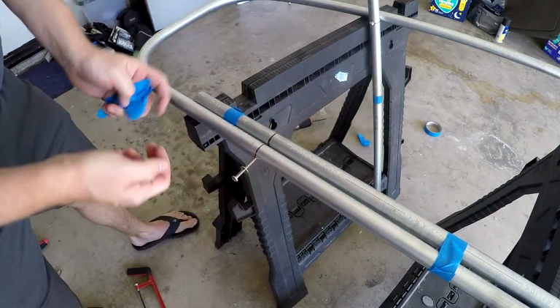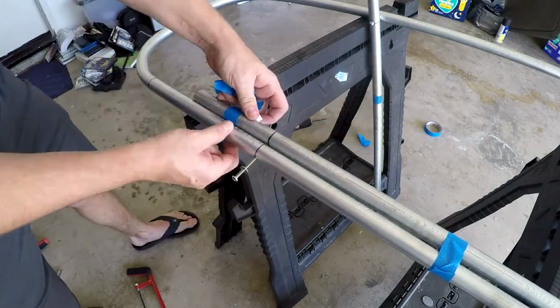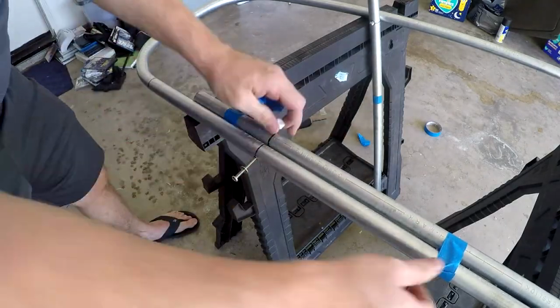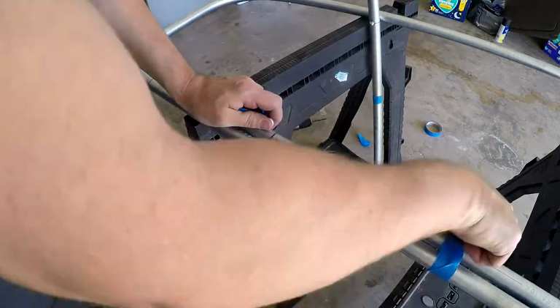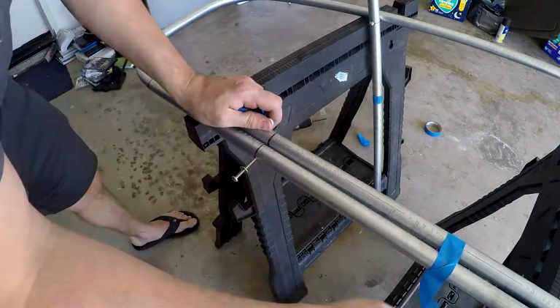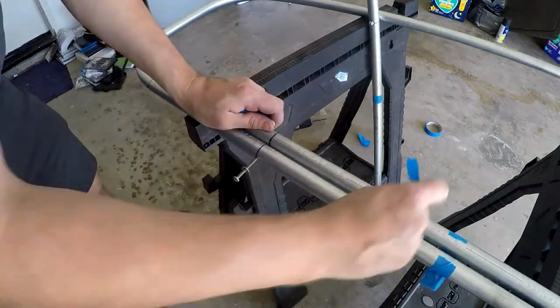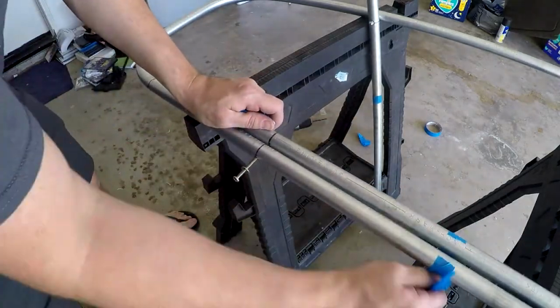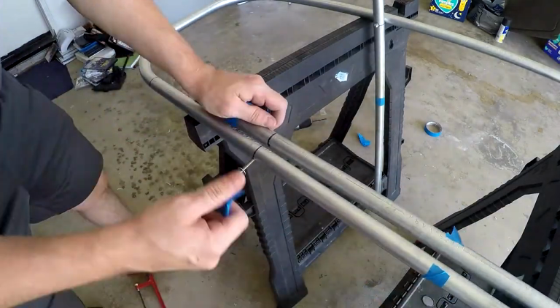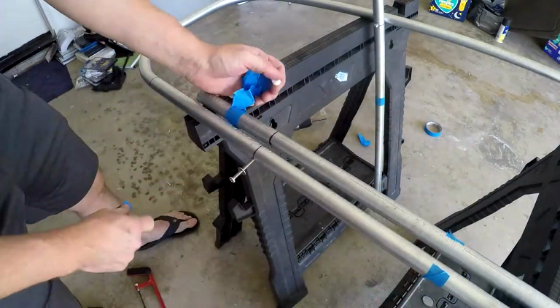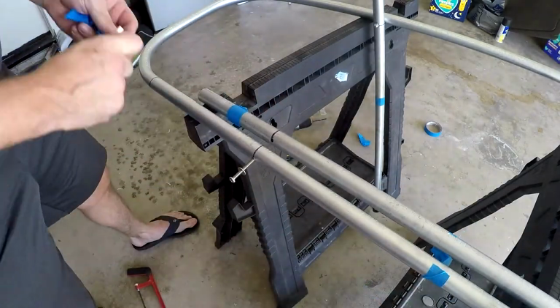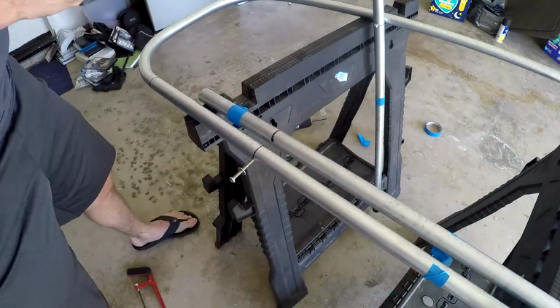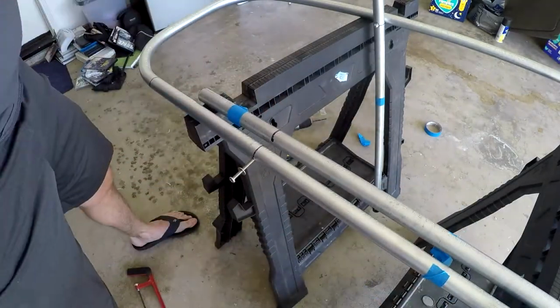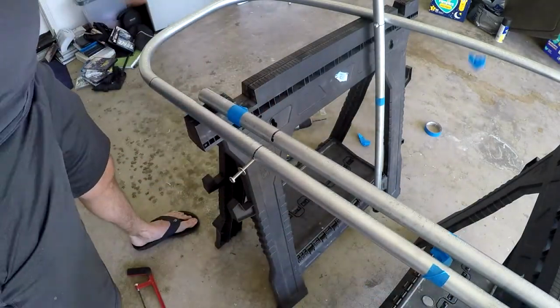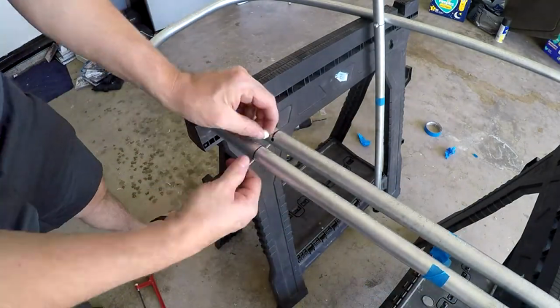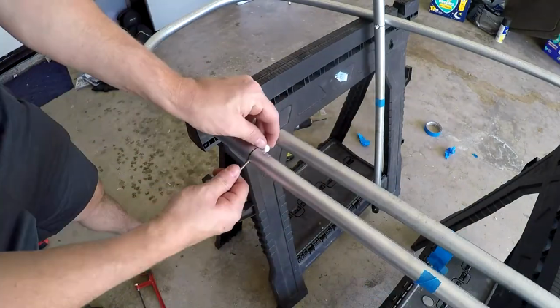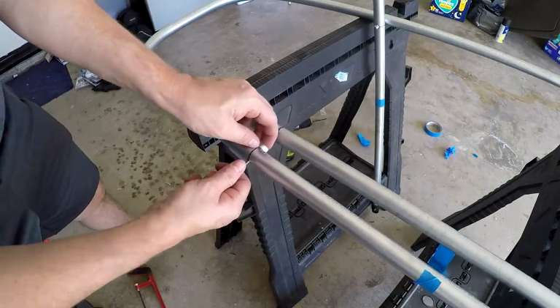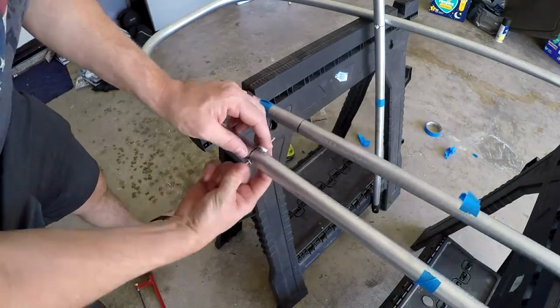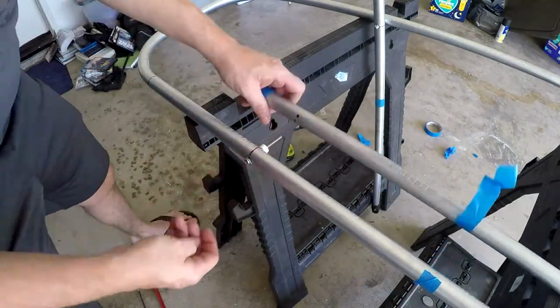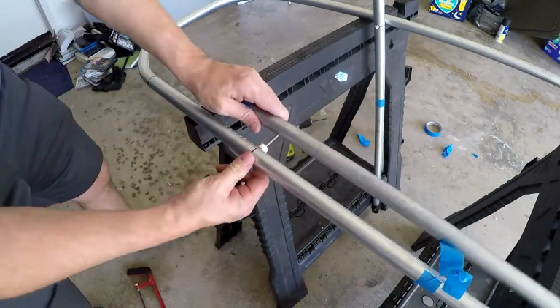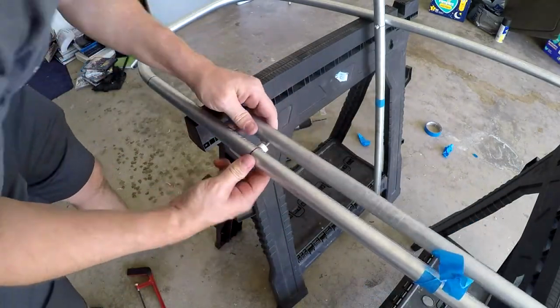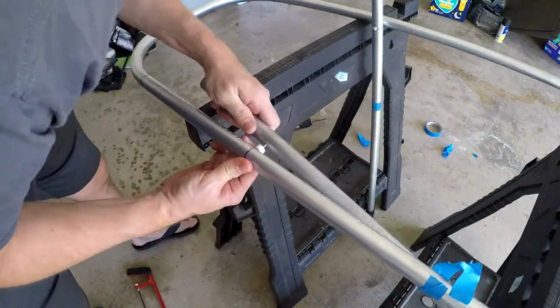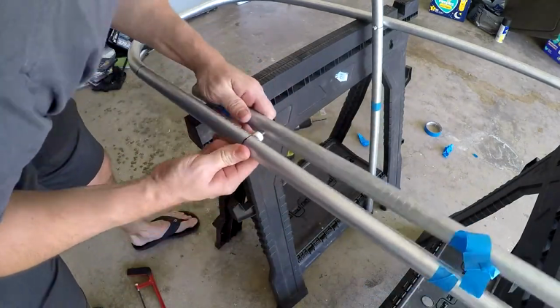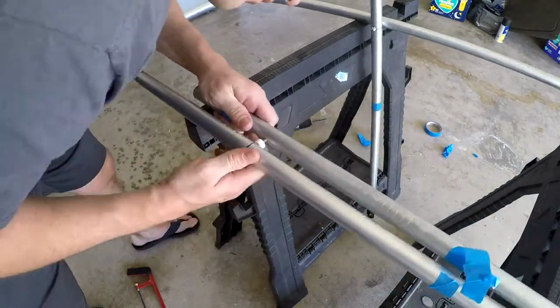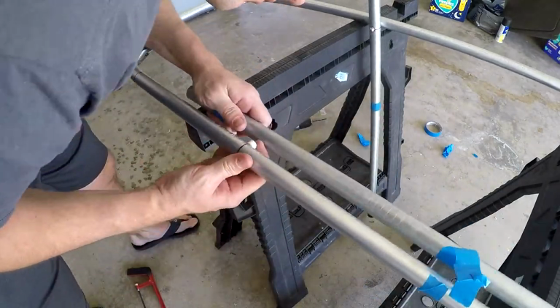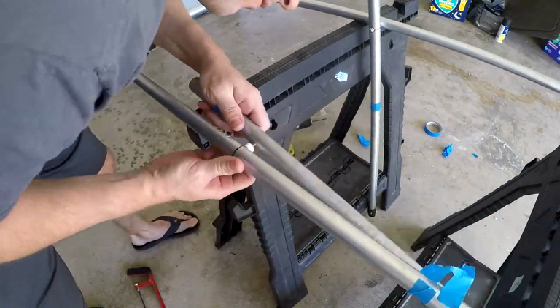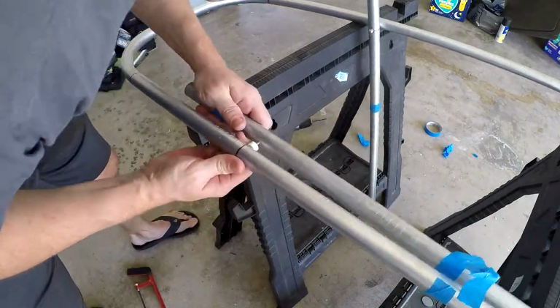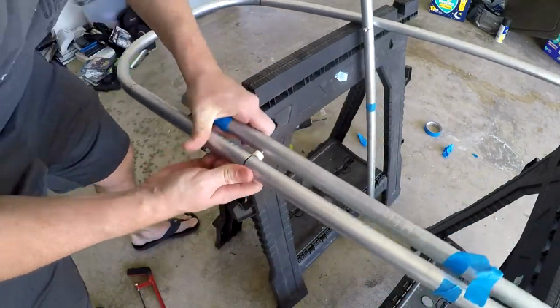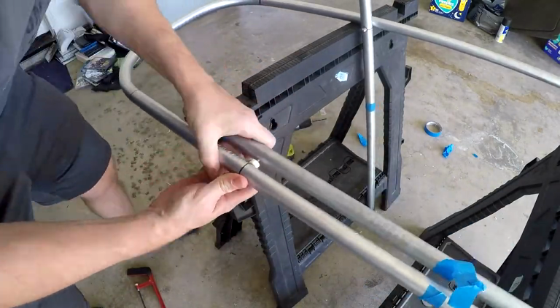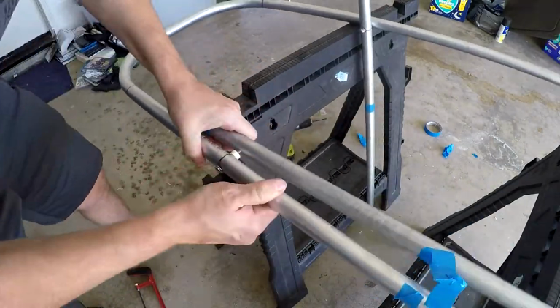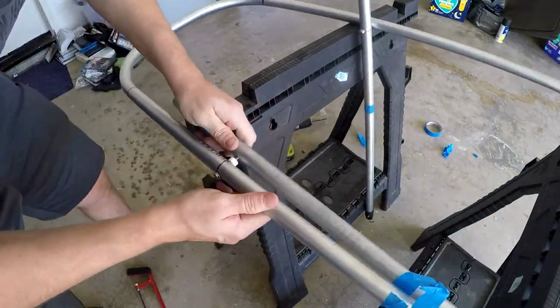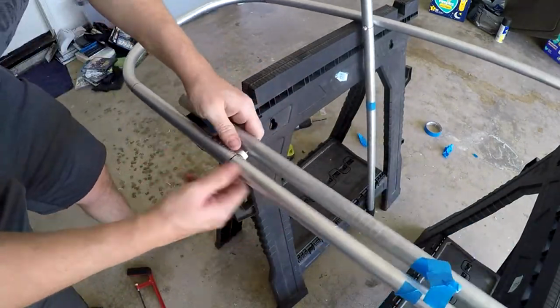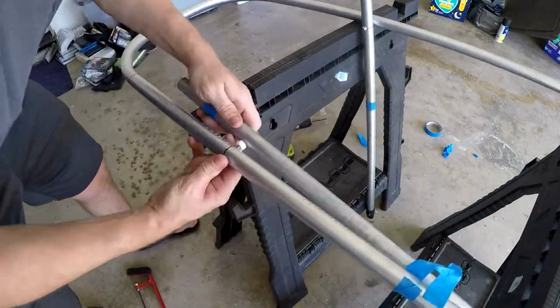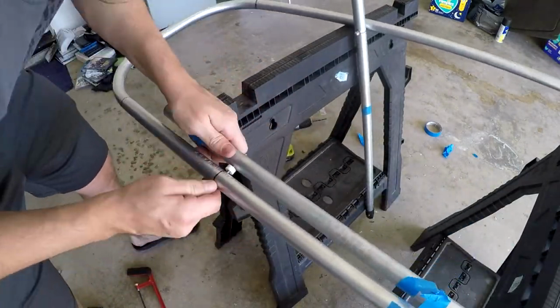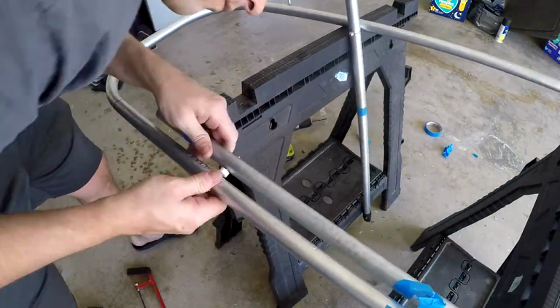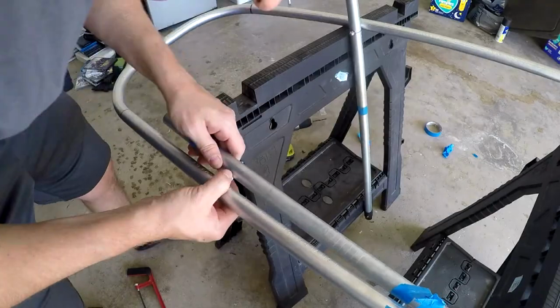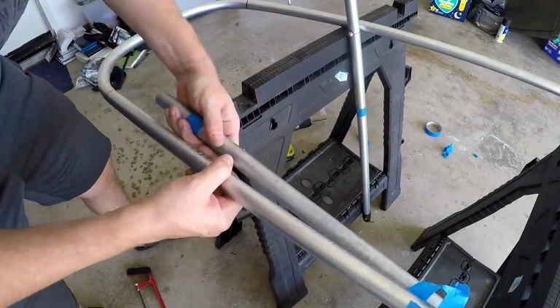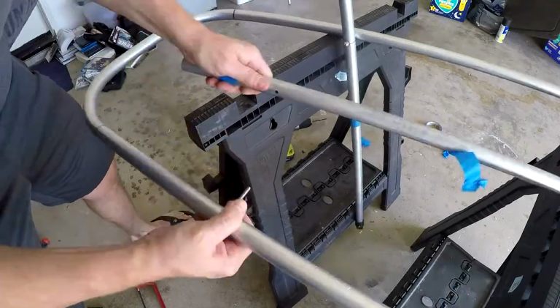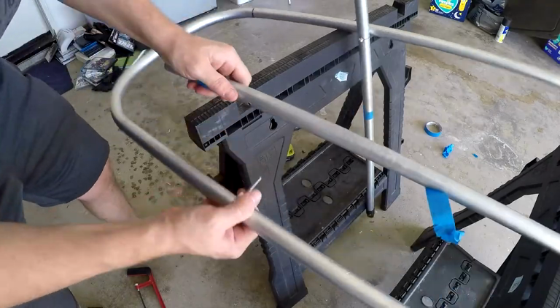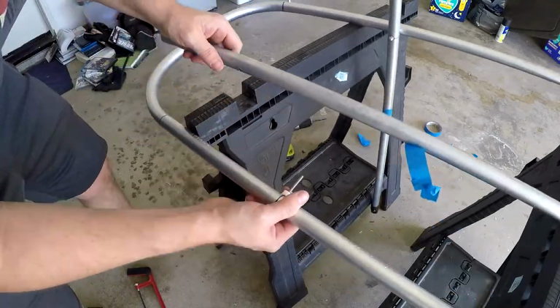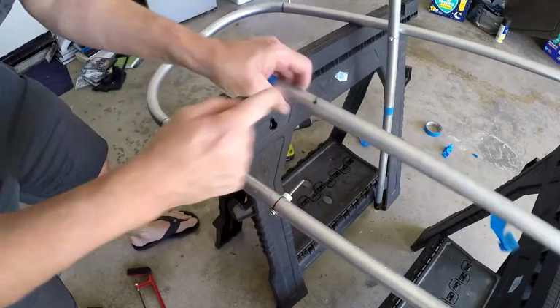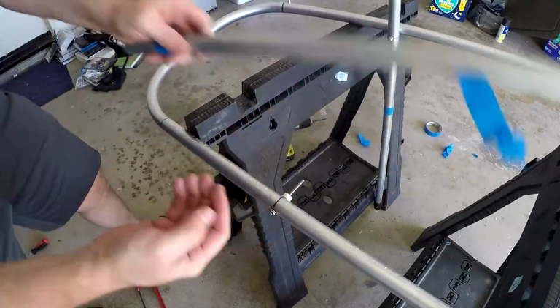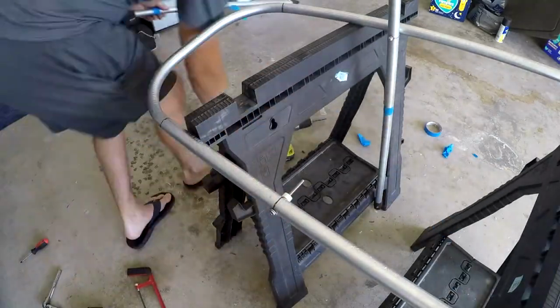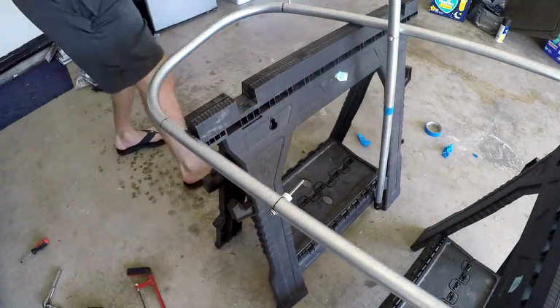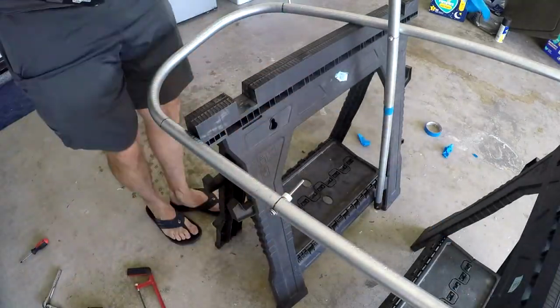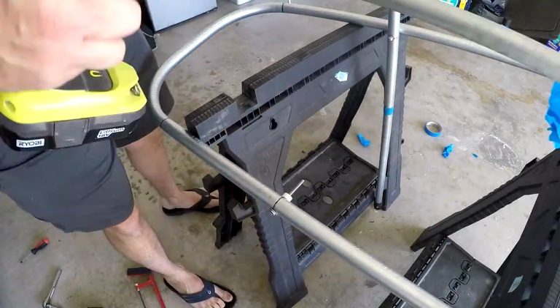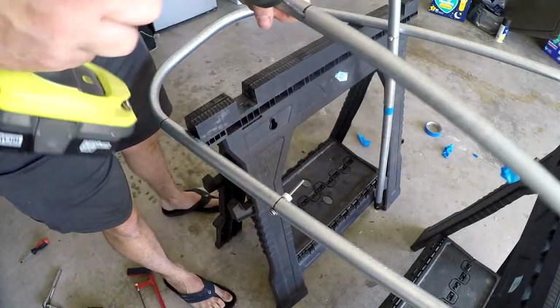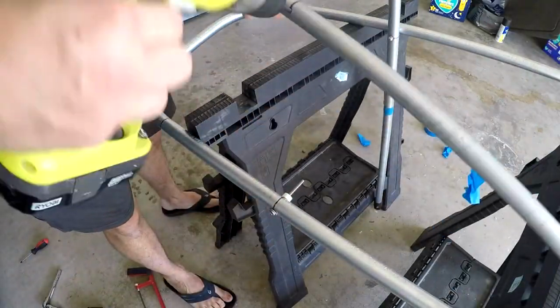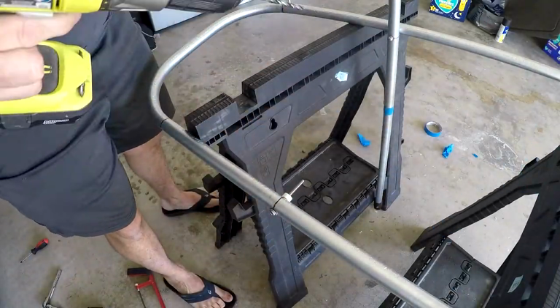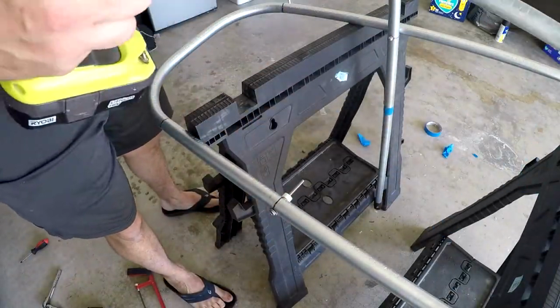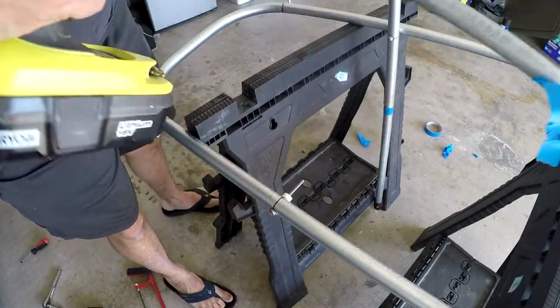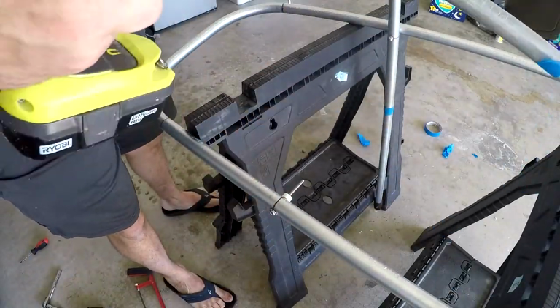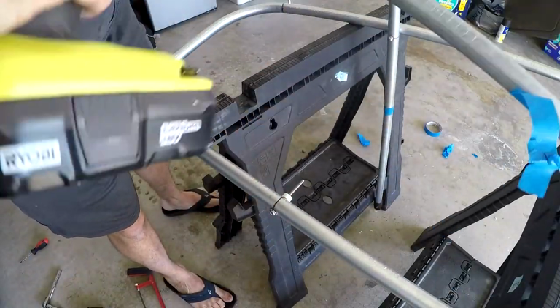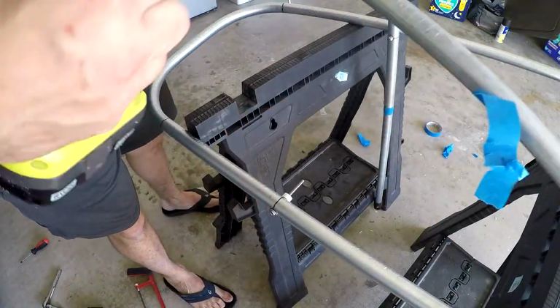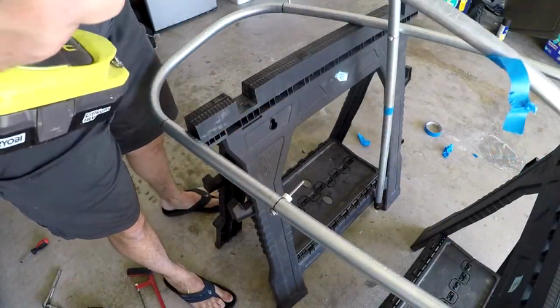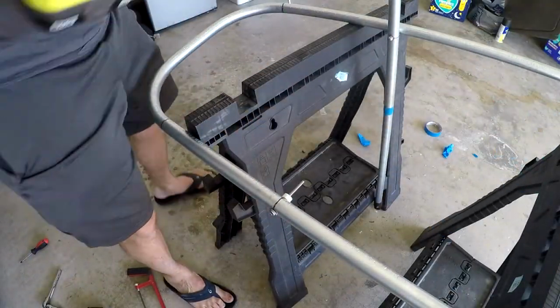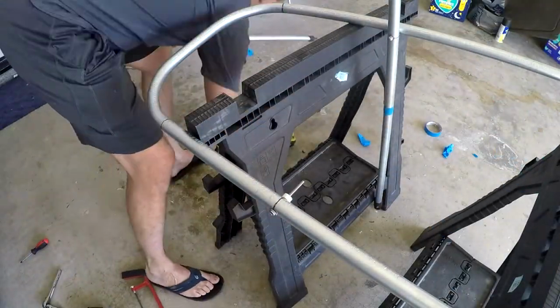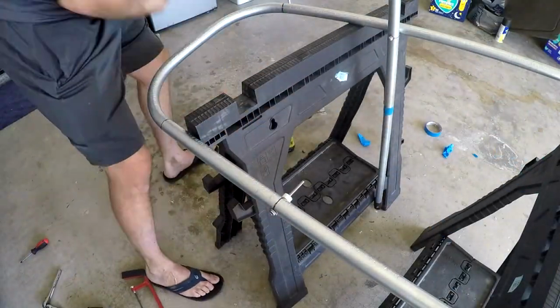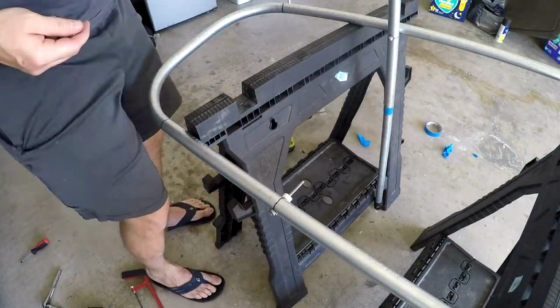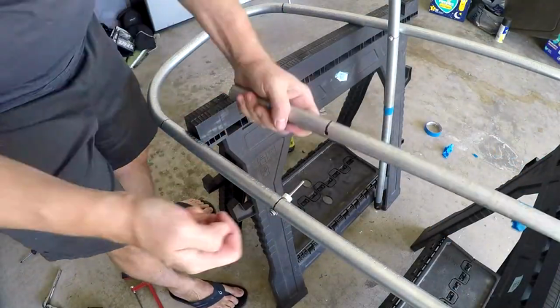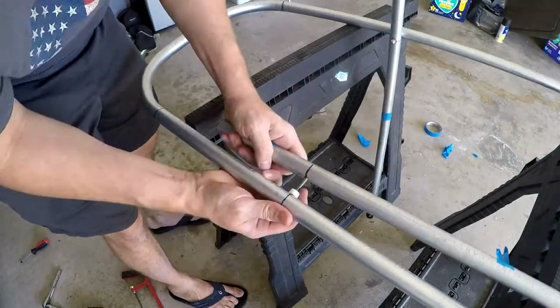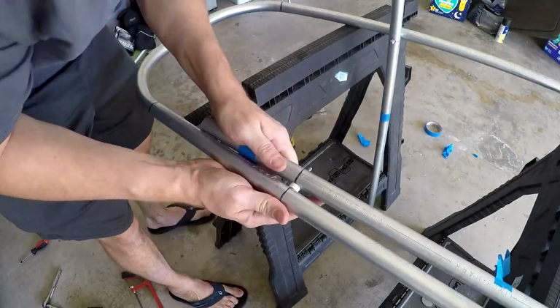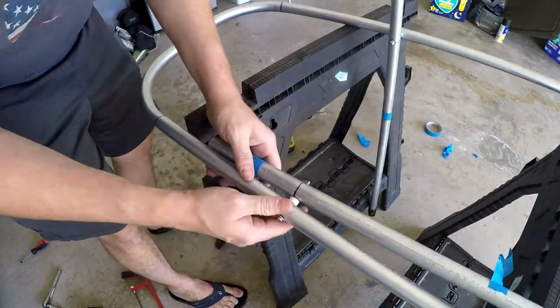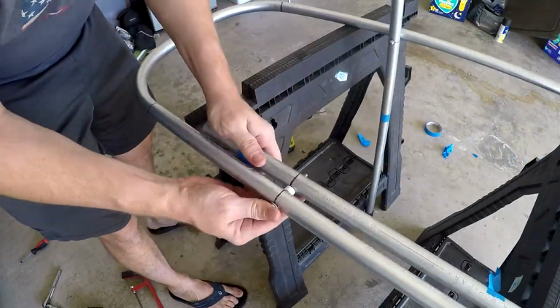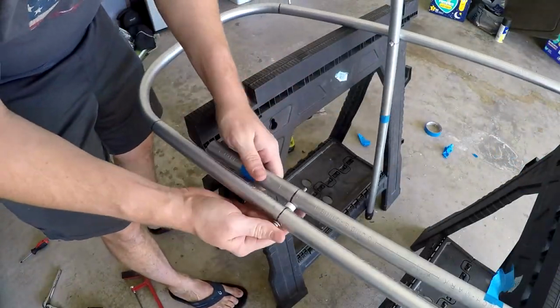Use your 2.5-inch screw, 2 washers, your nylon gap washer, and an acorn nut to attach everything together.